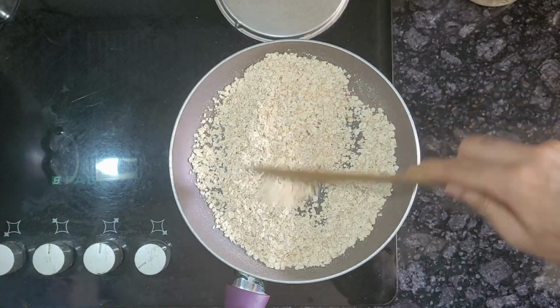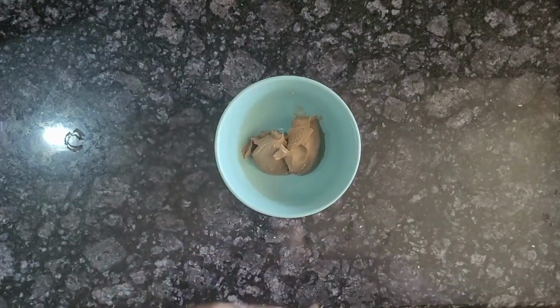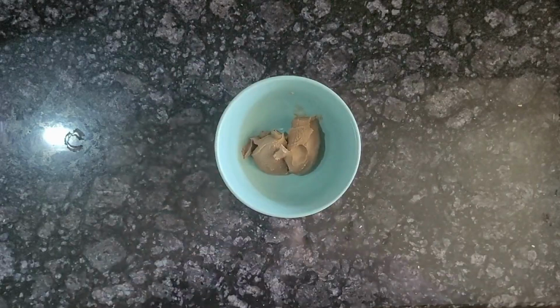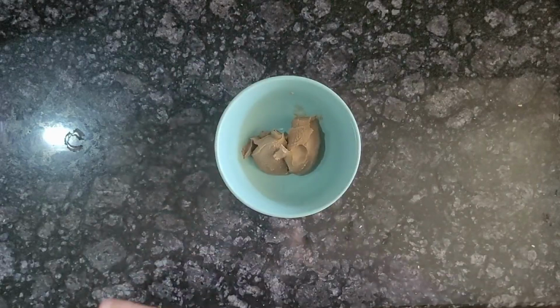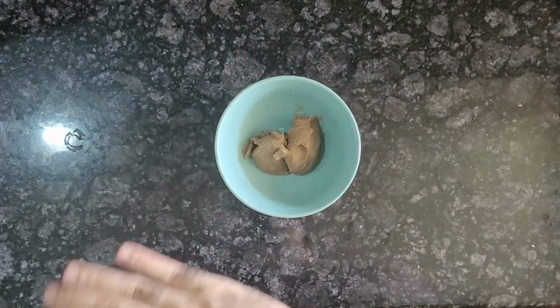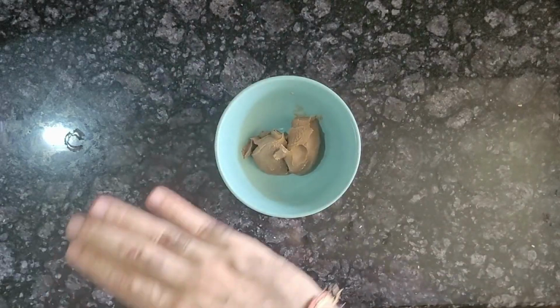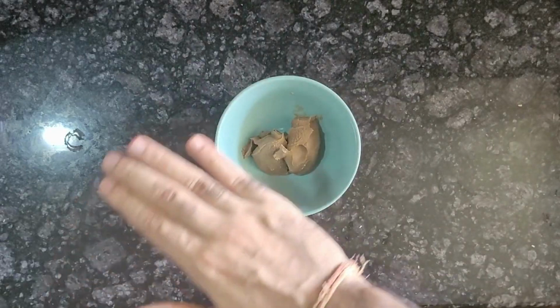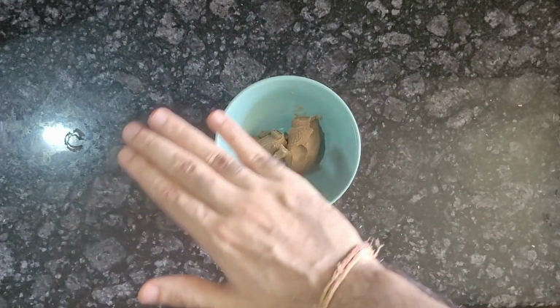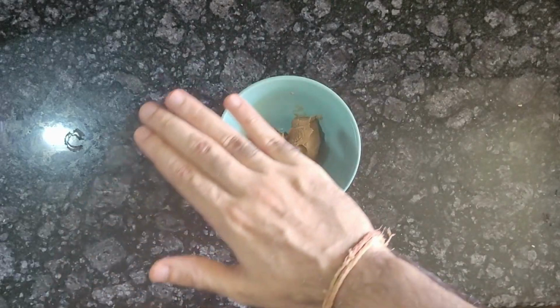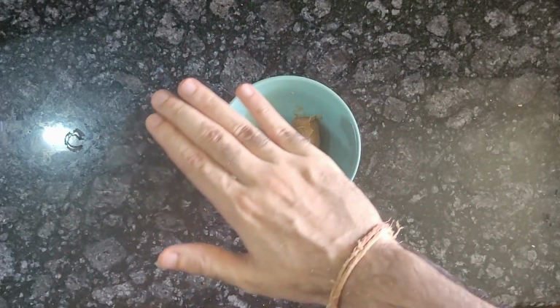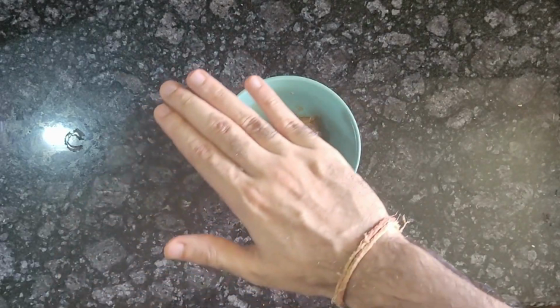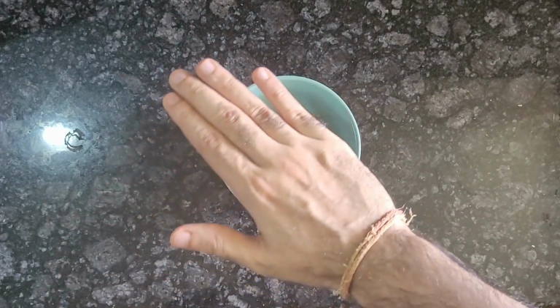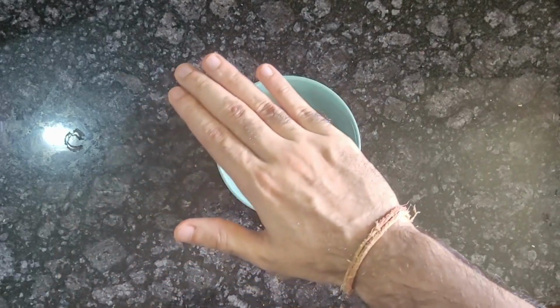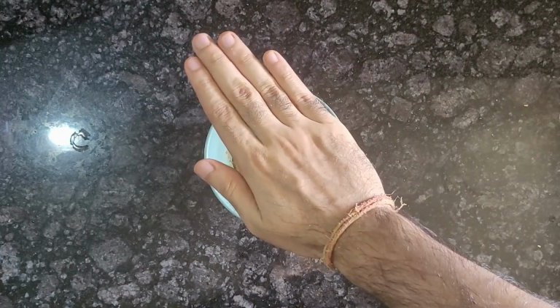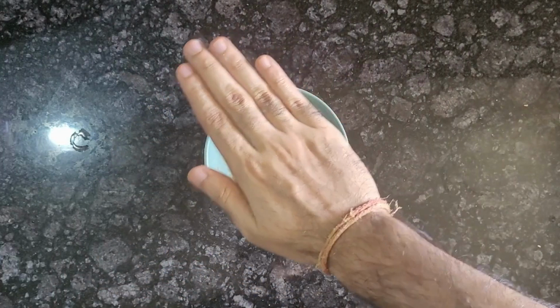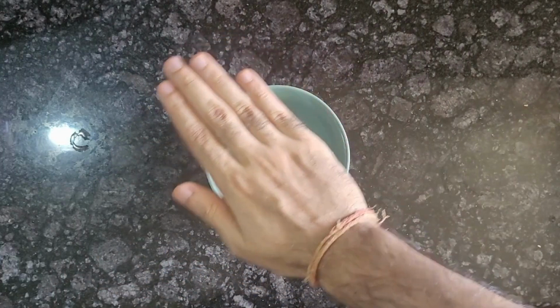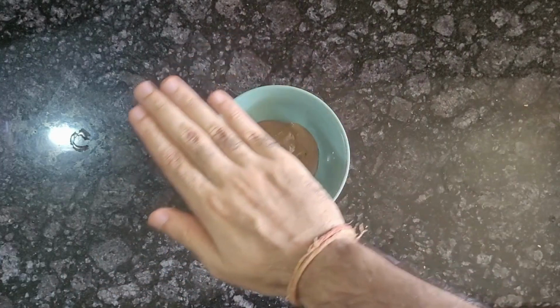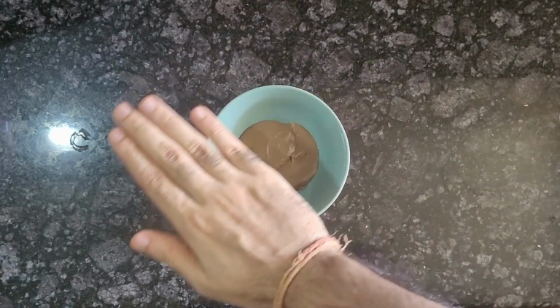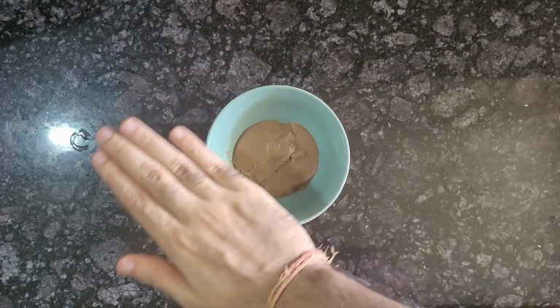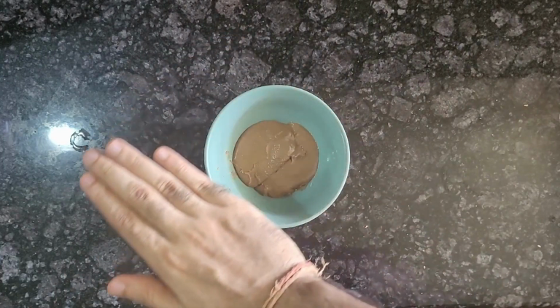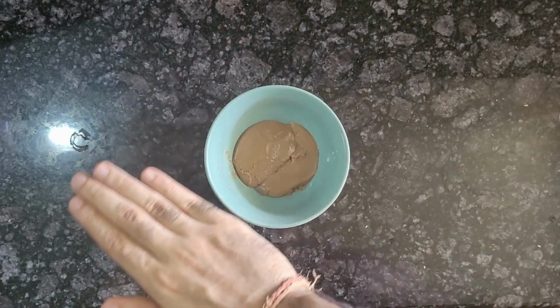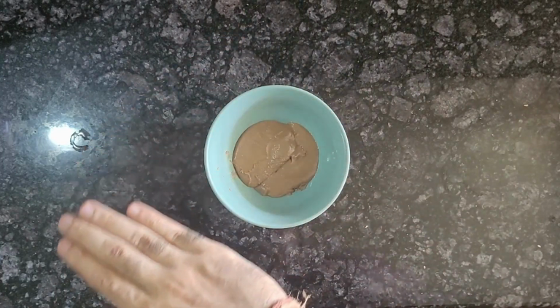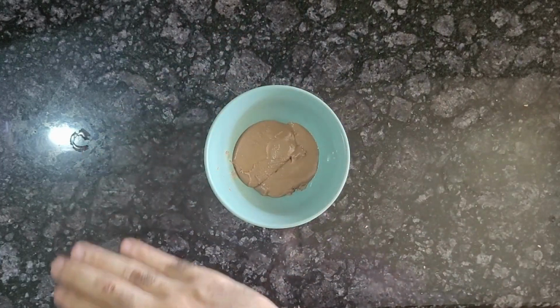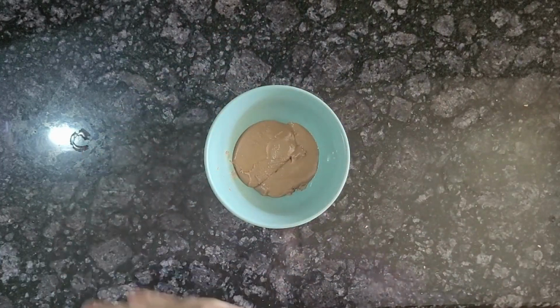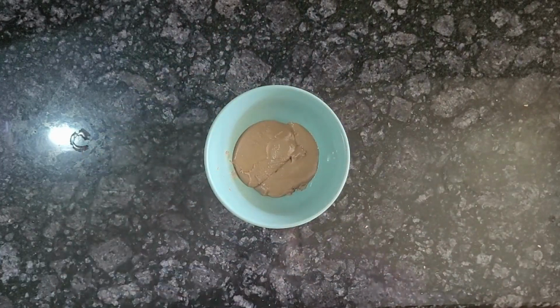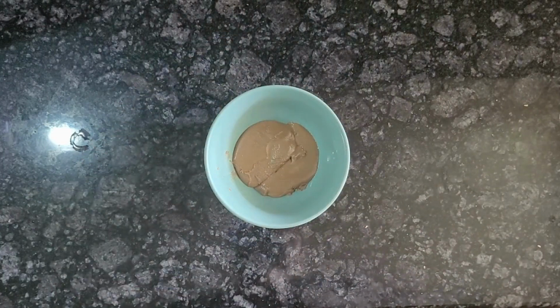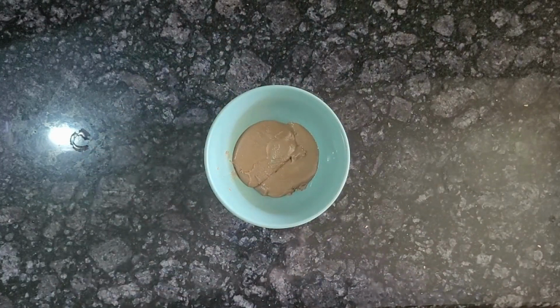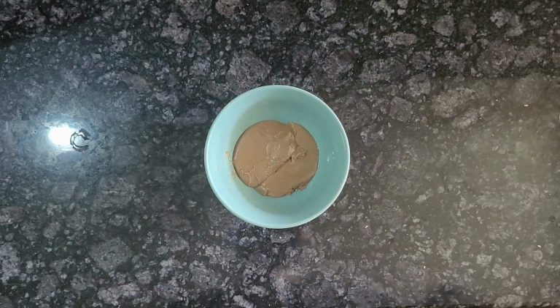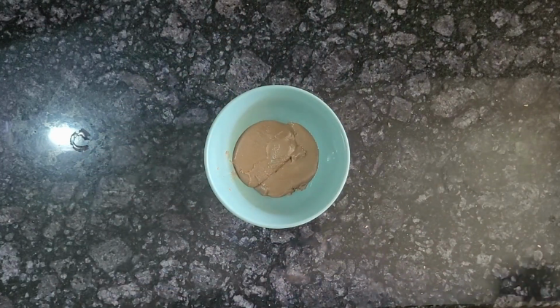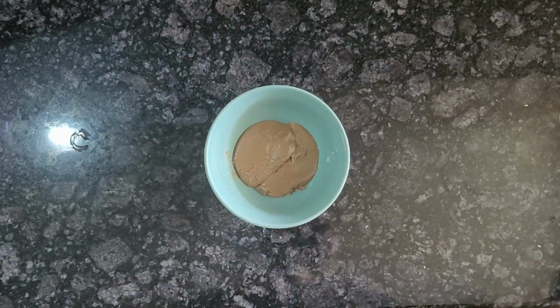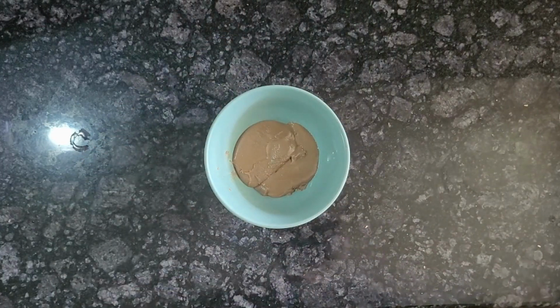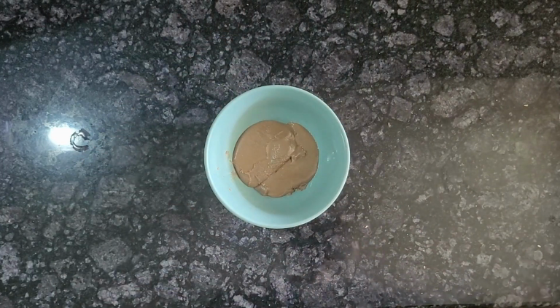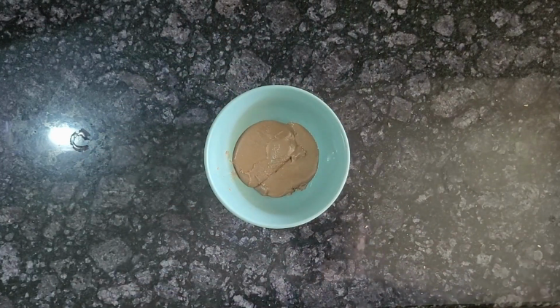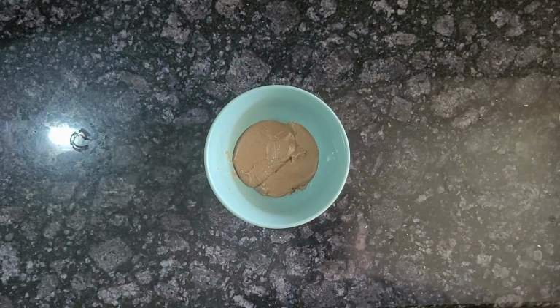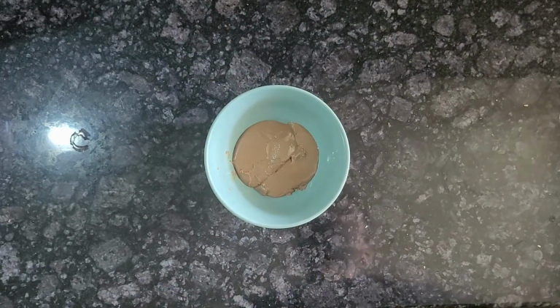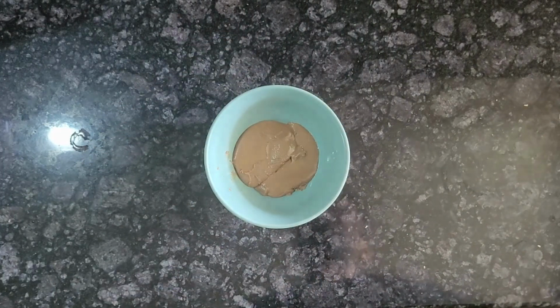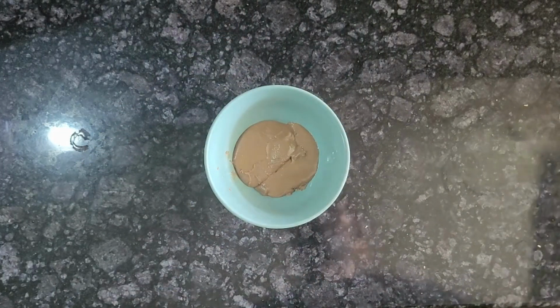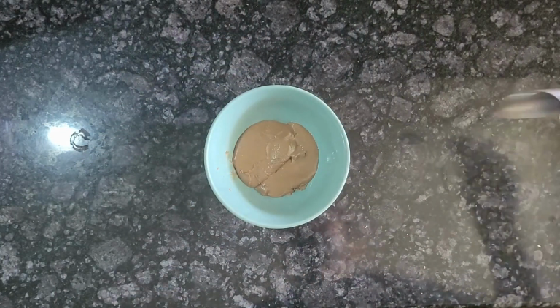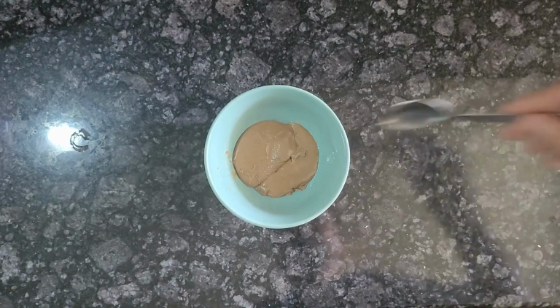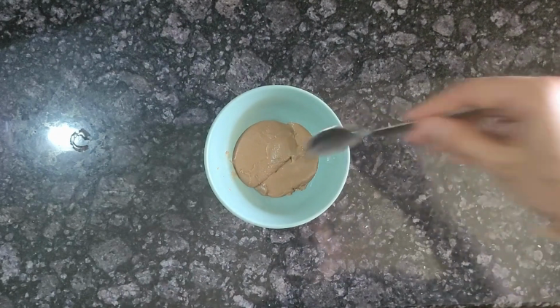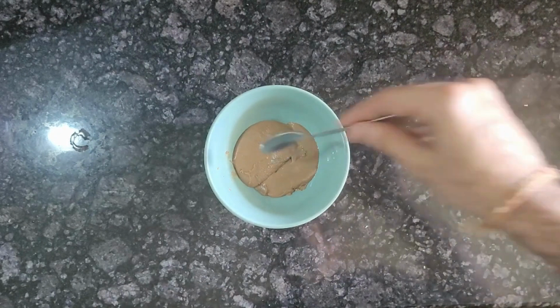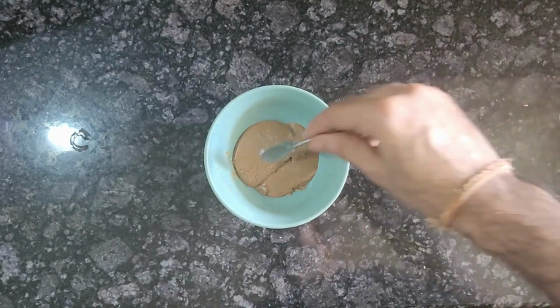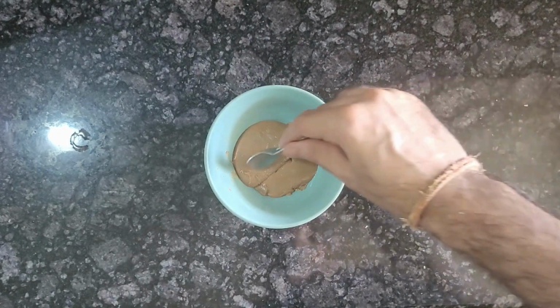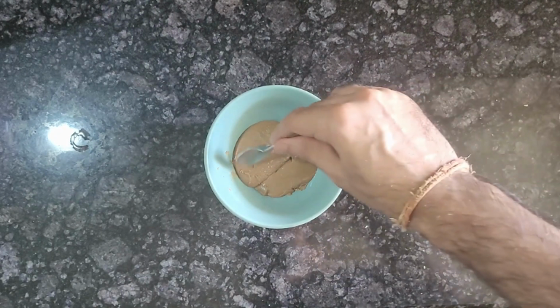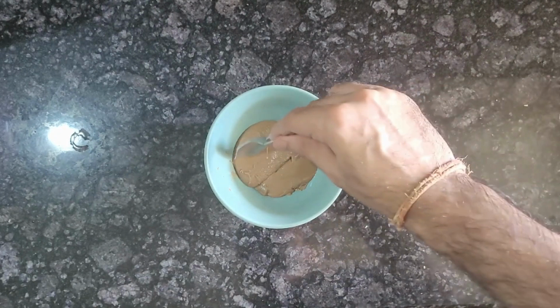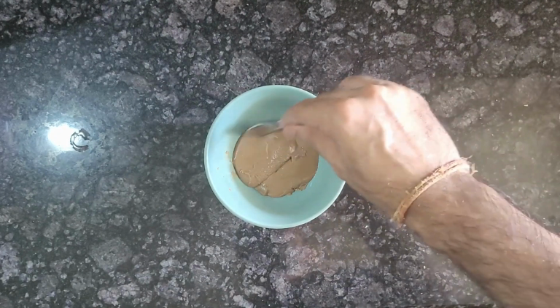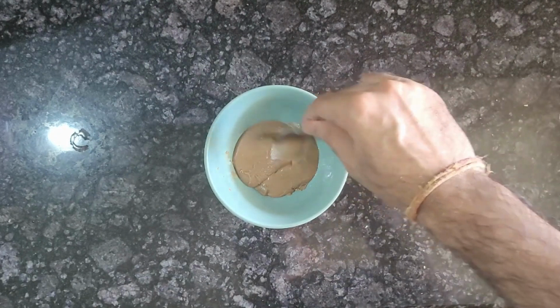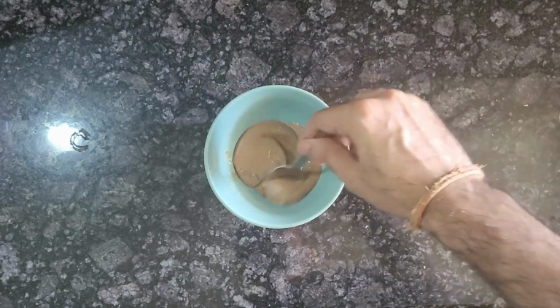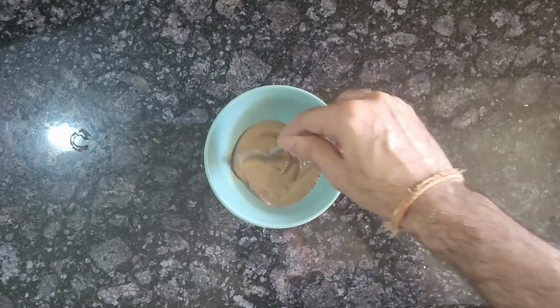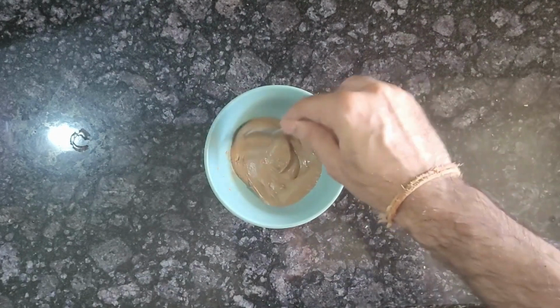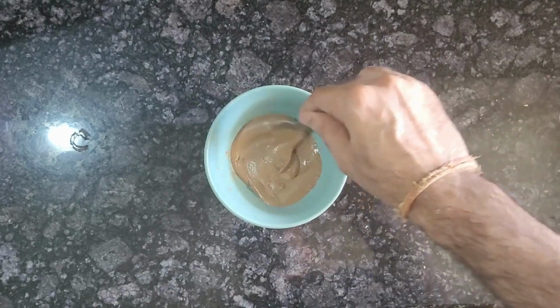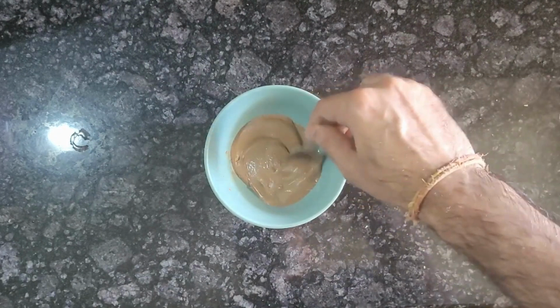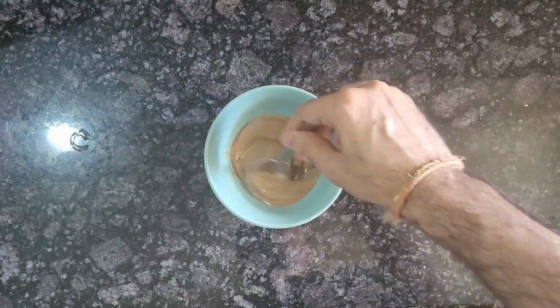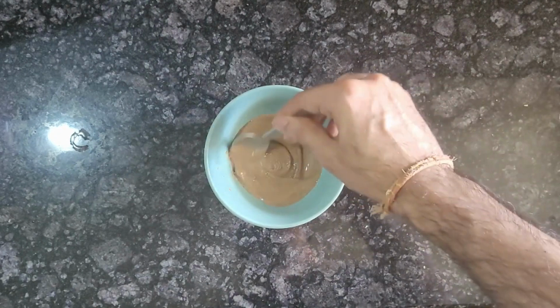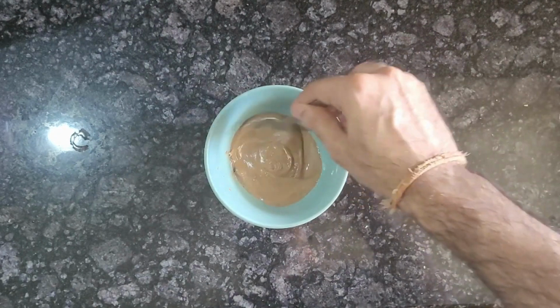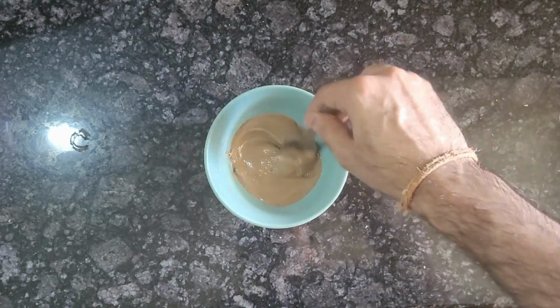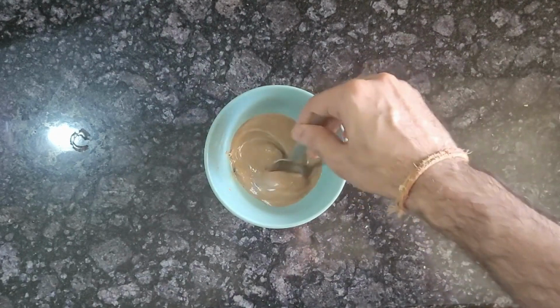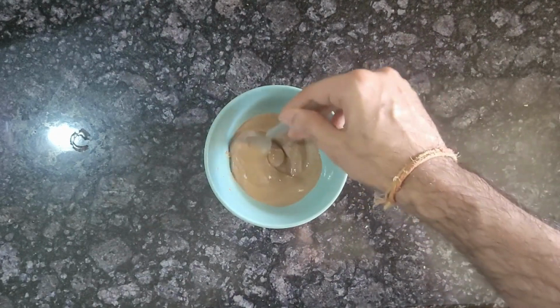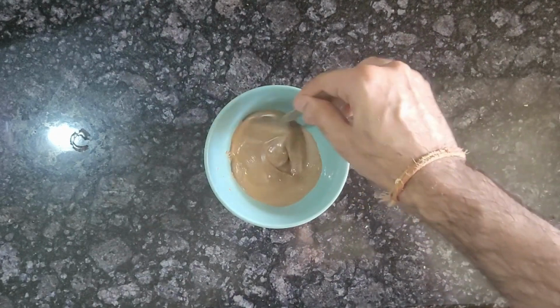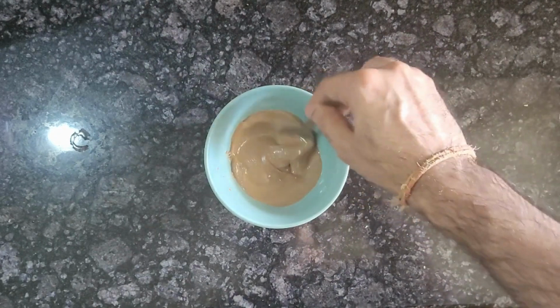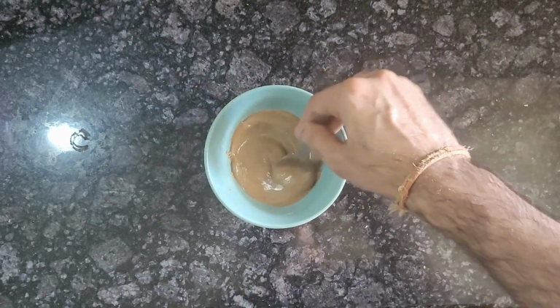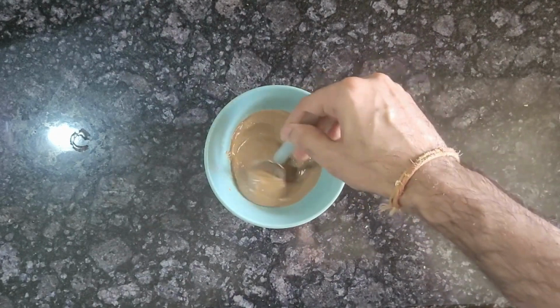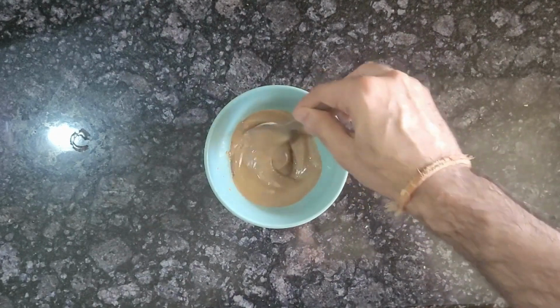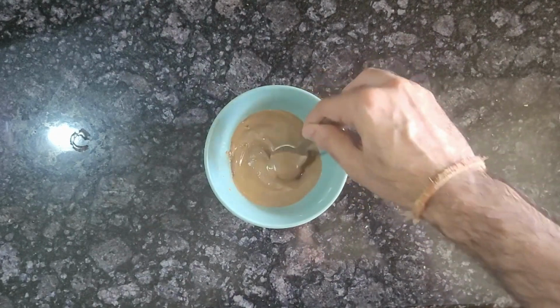Now, microwave peanut butter for 30 seconds to melt it, so it will be easily mixed into the rest of the mixture.